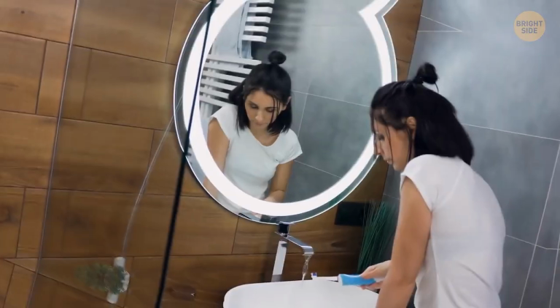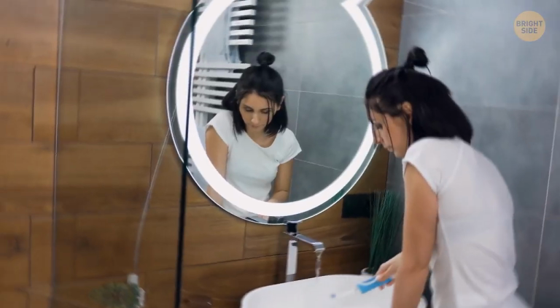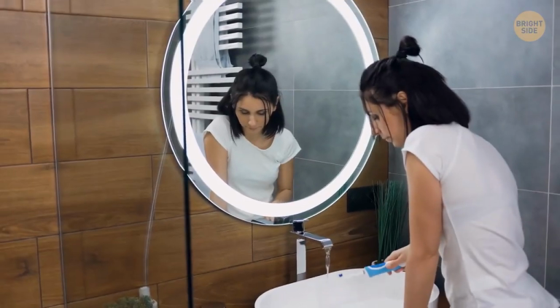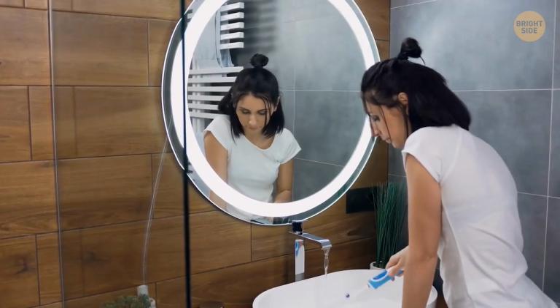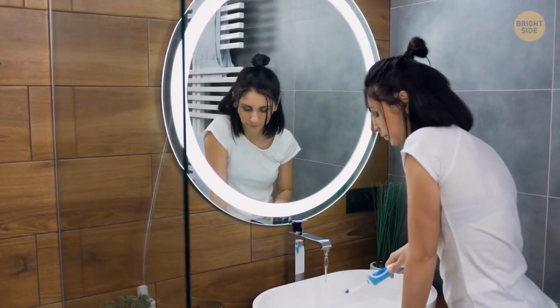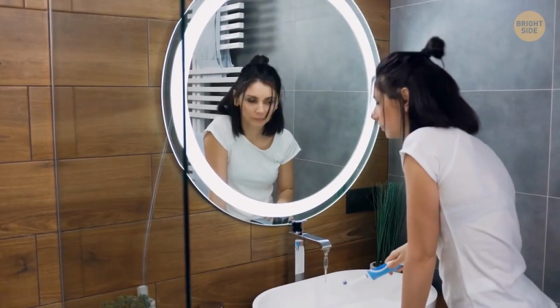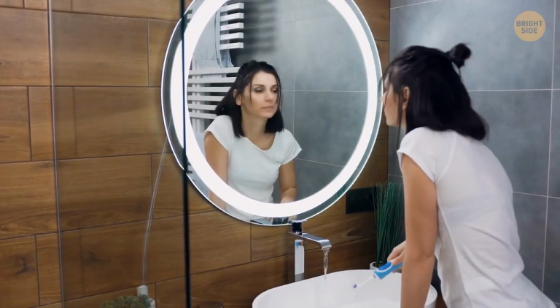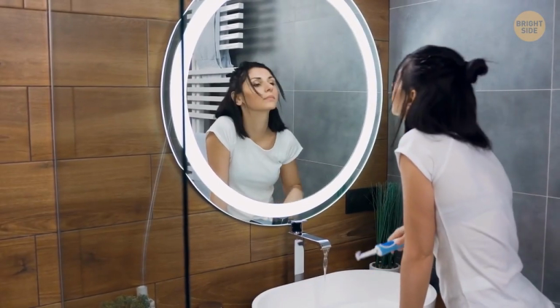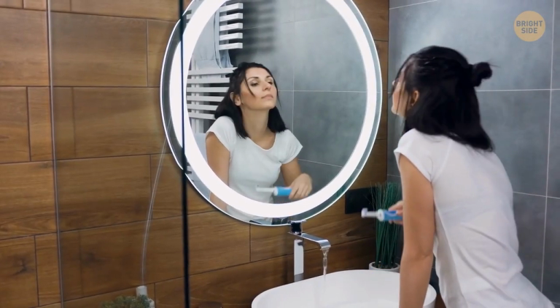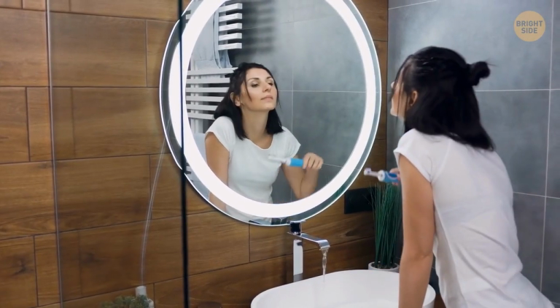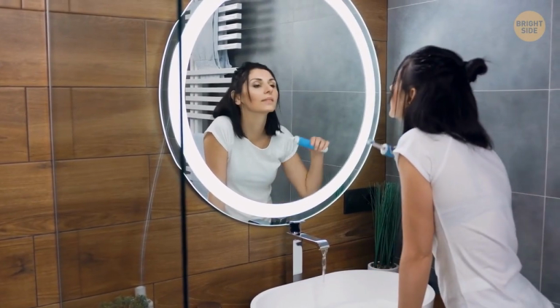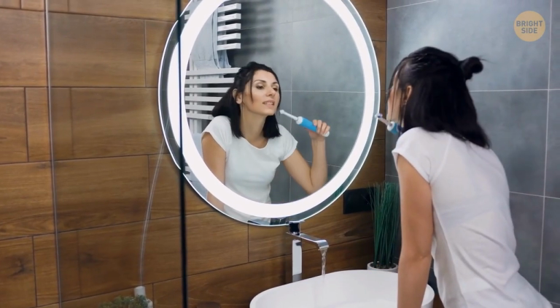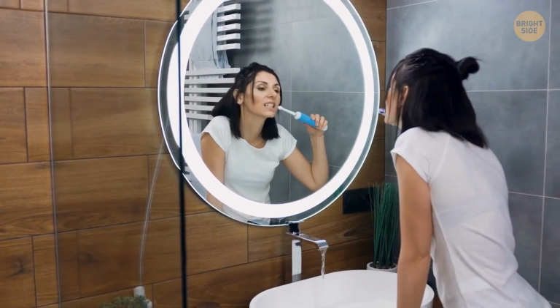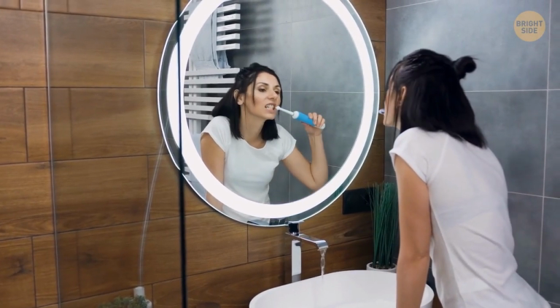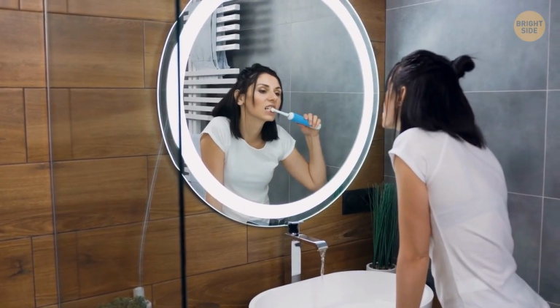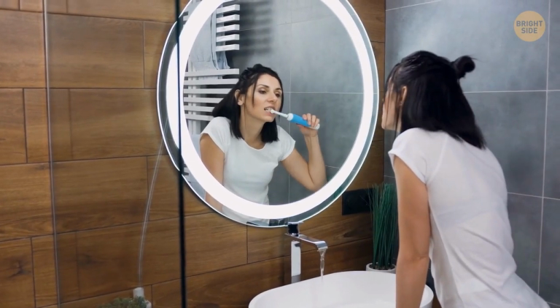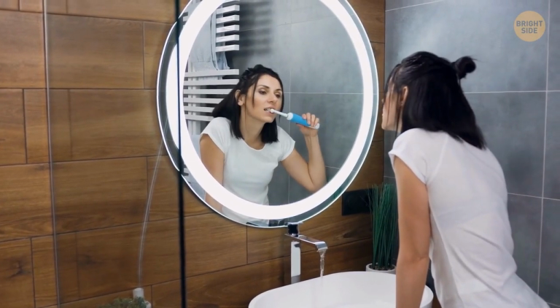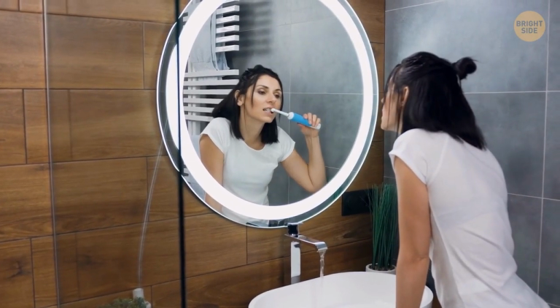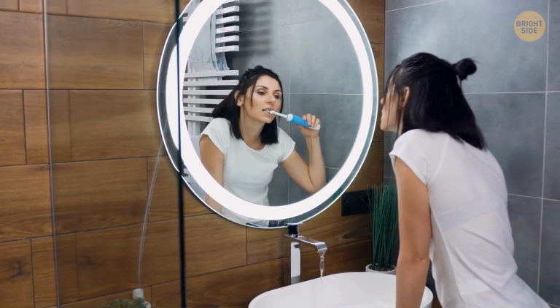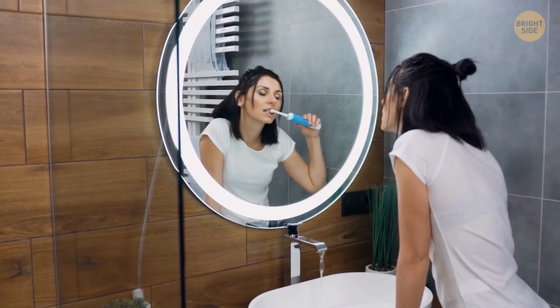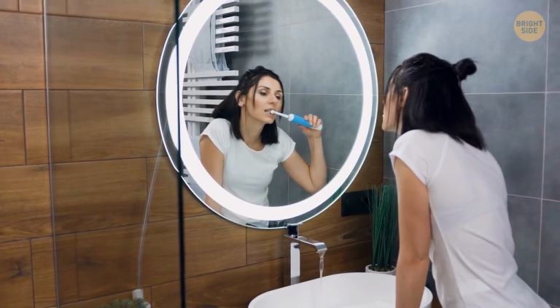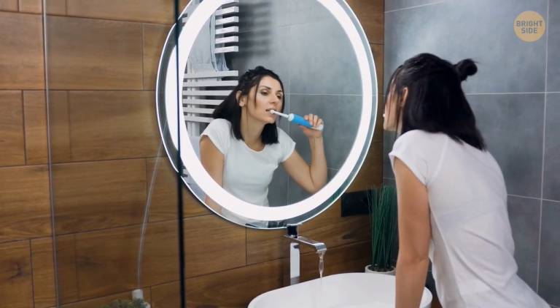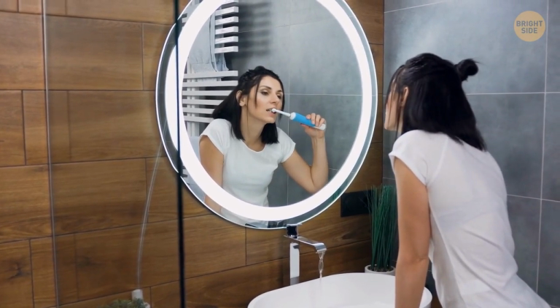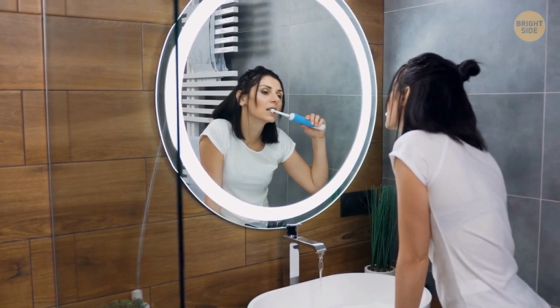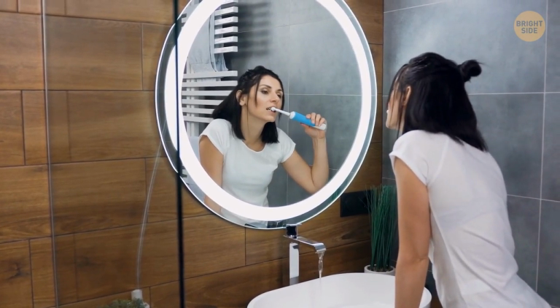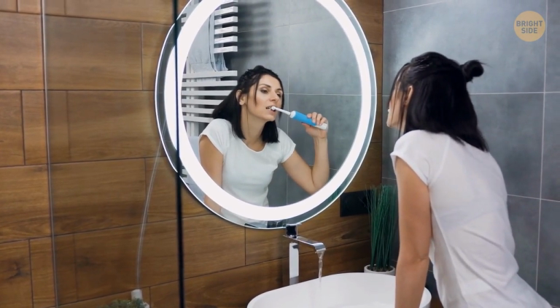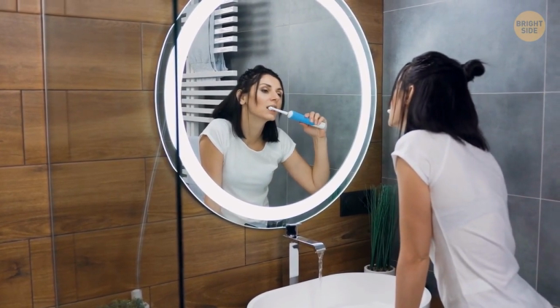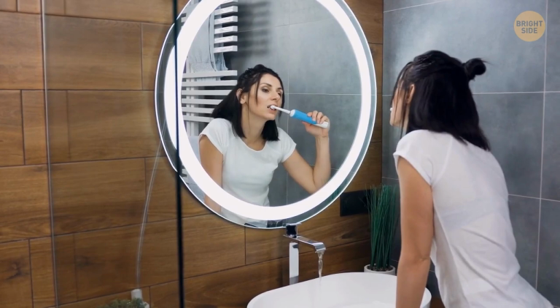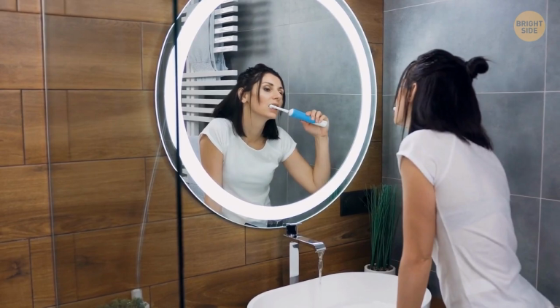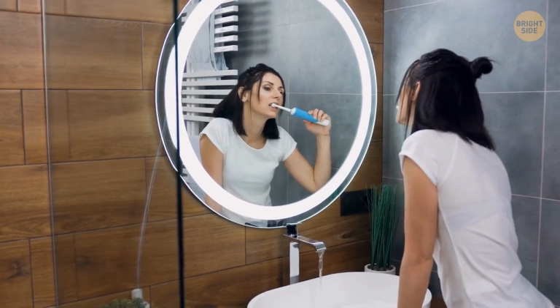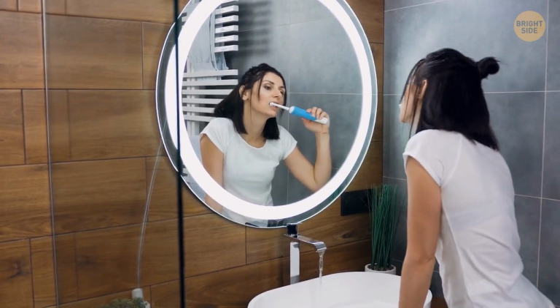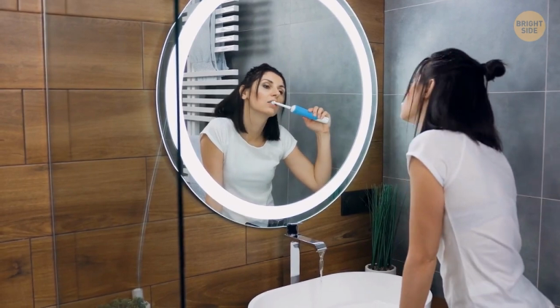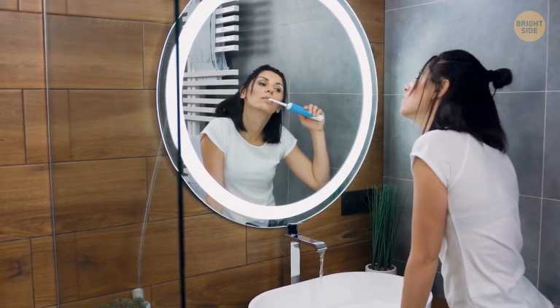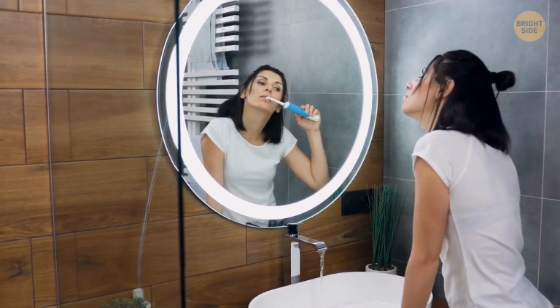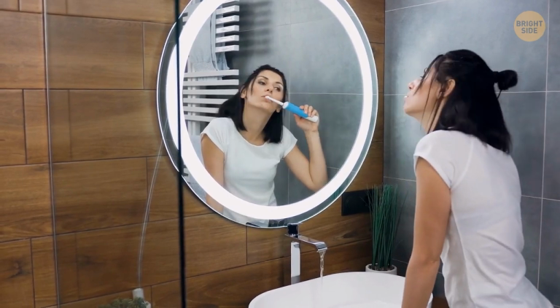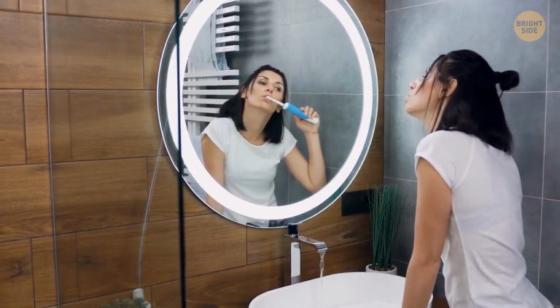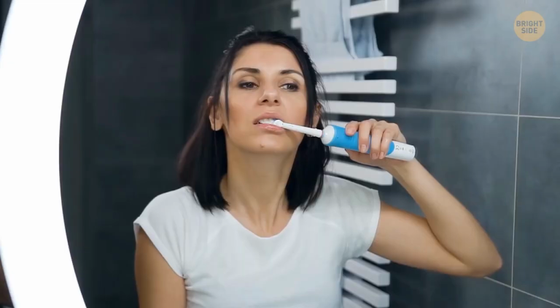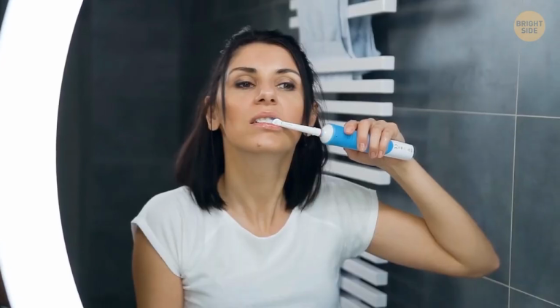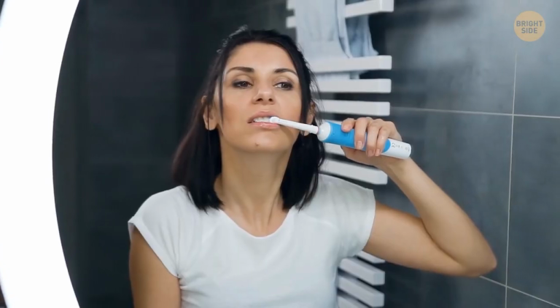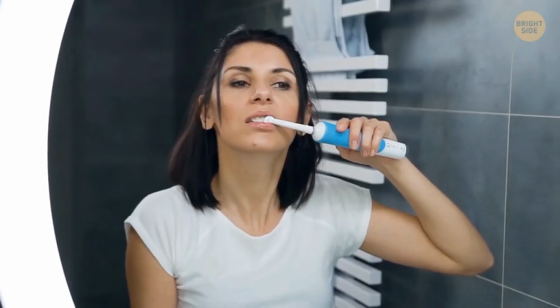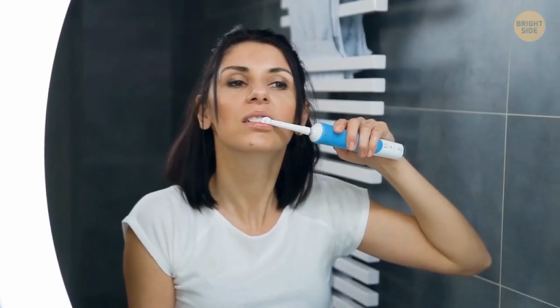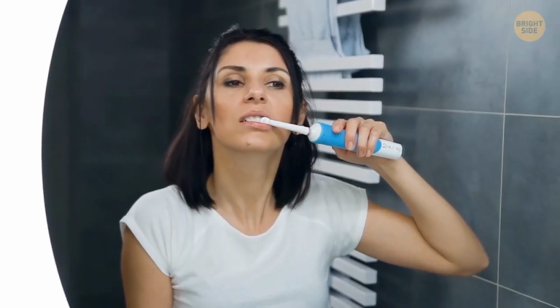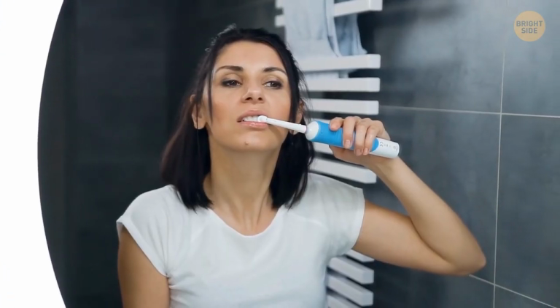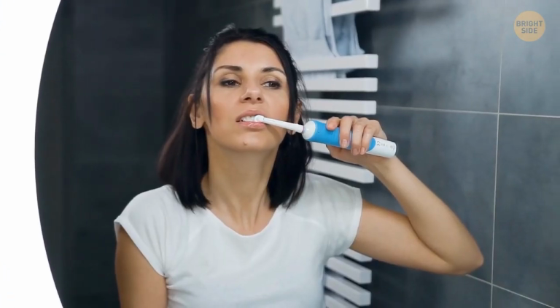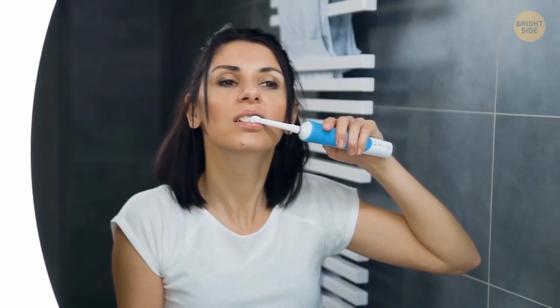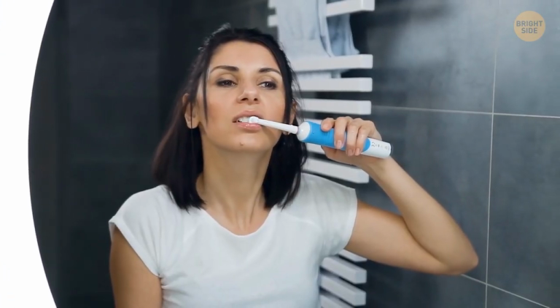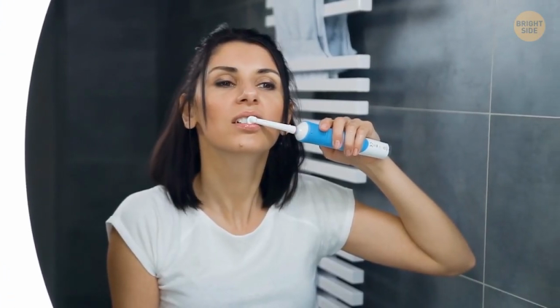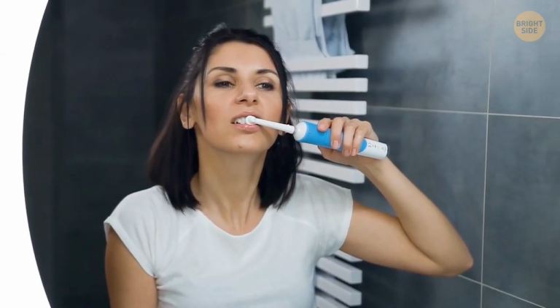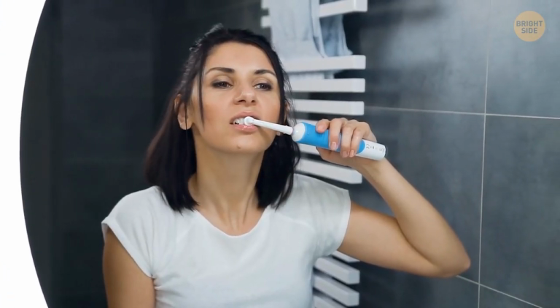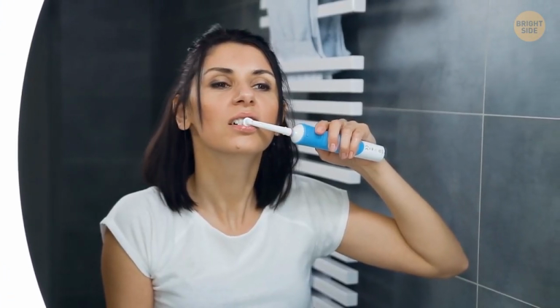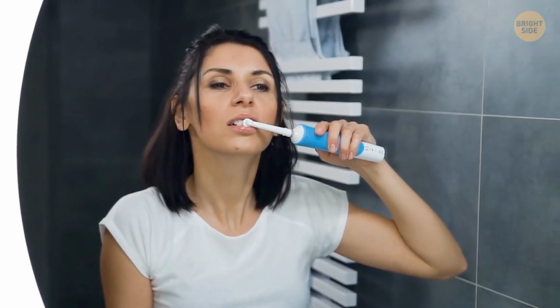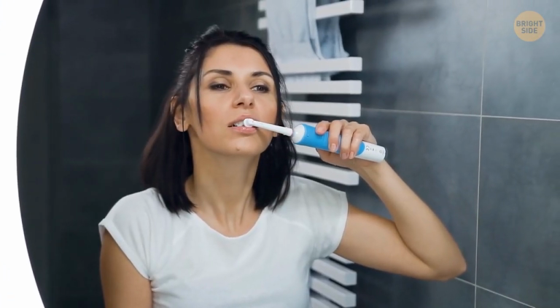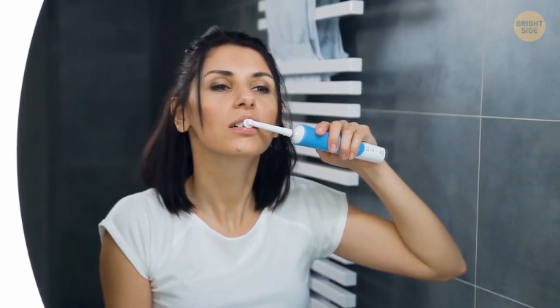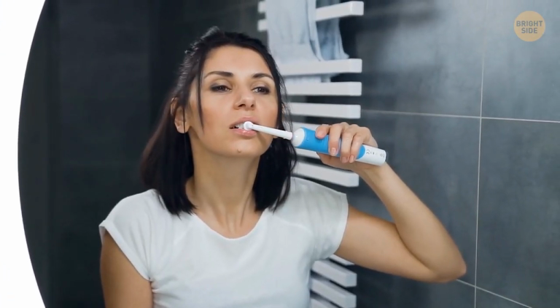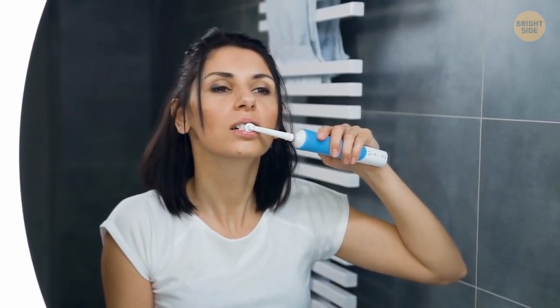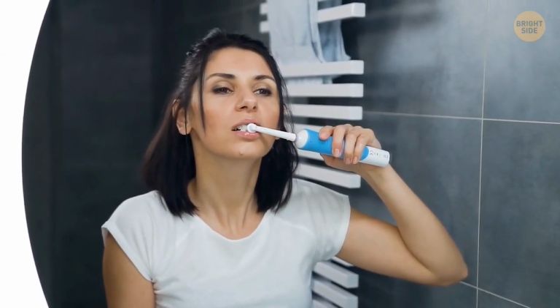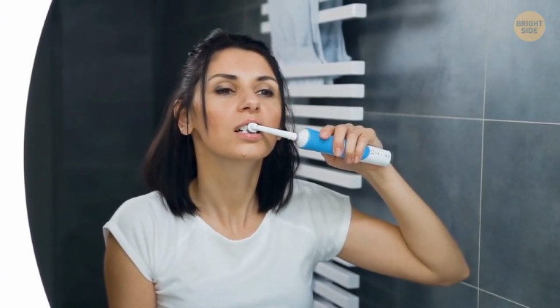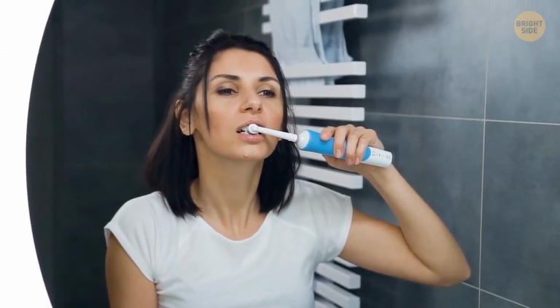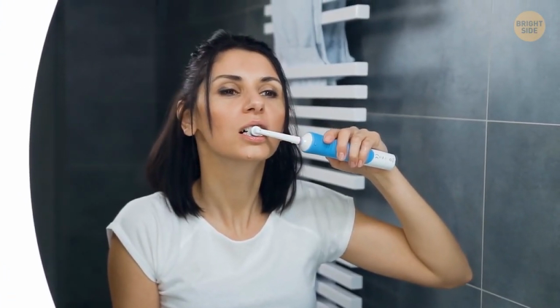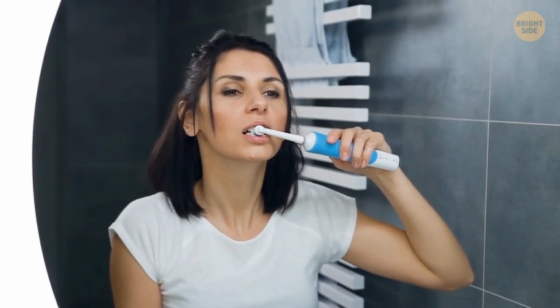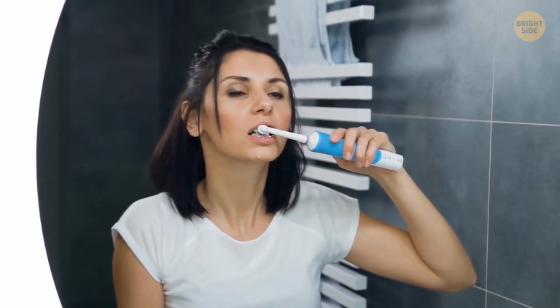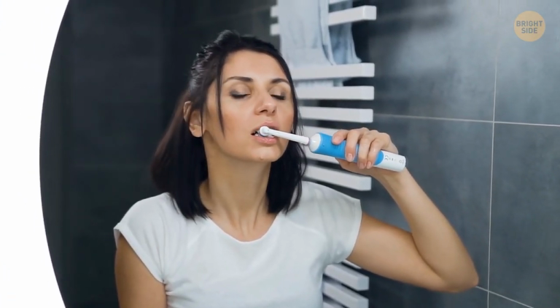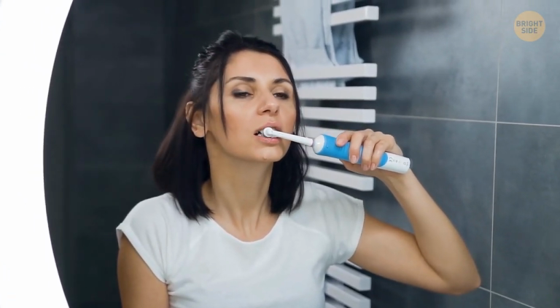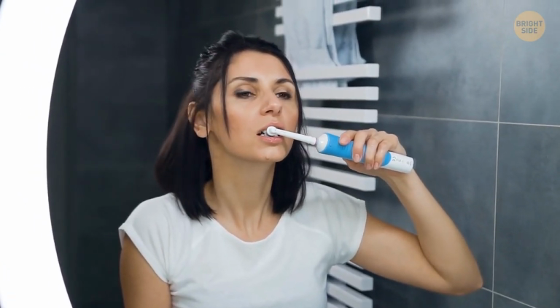Don't brush your teeth with an electric toothbrush using fast movements. The electric toothbrush should pass smoothly through the teeth.